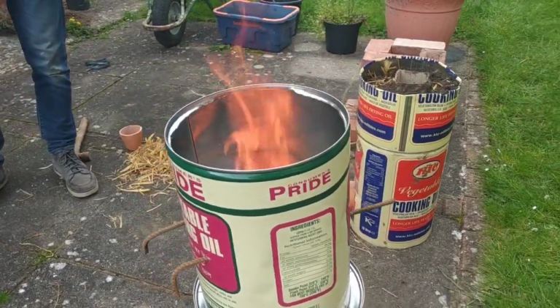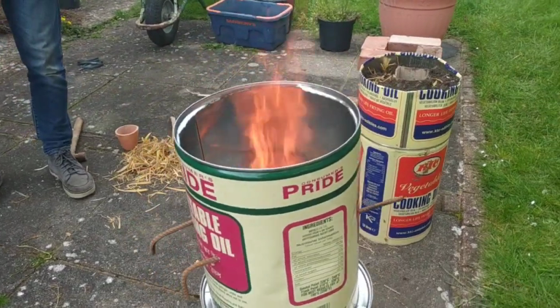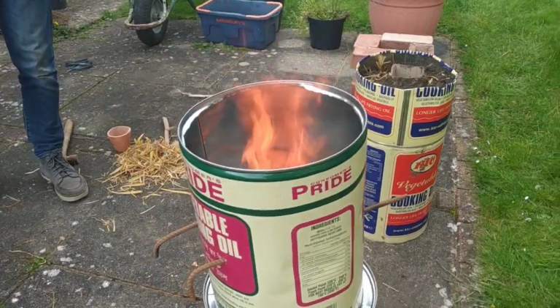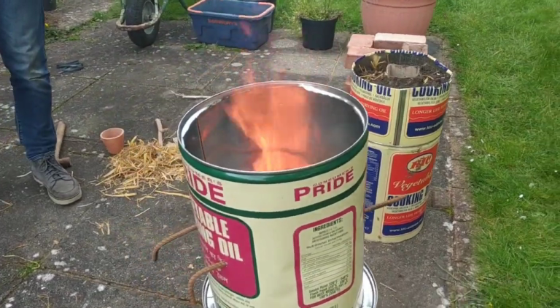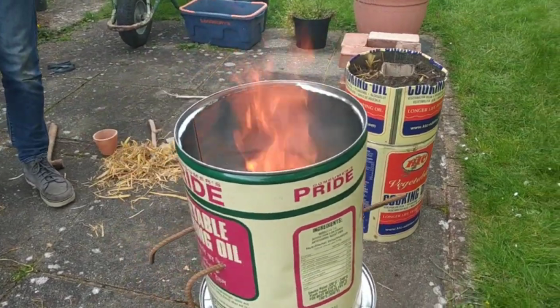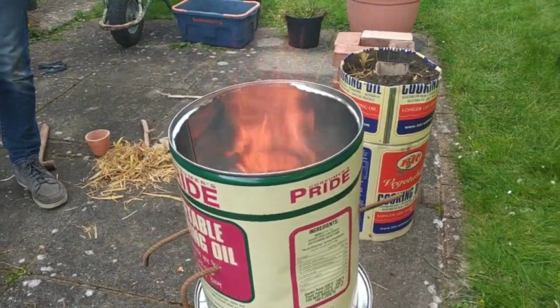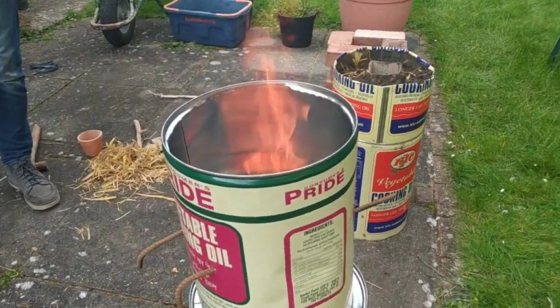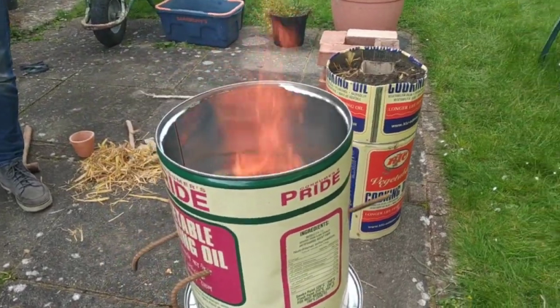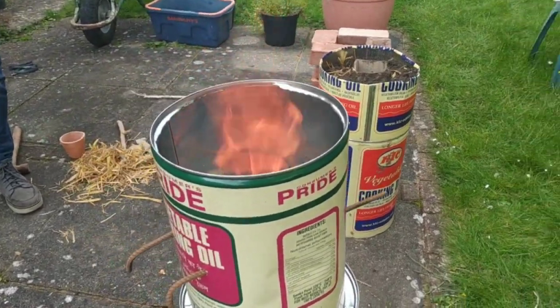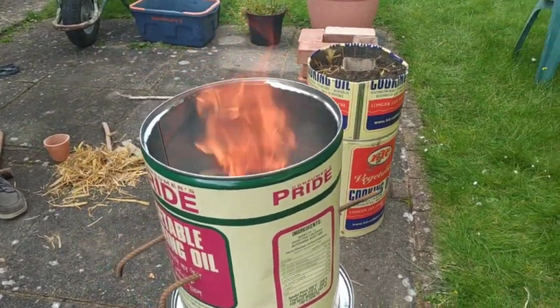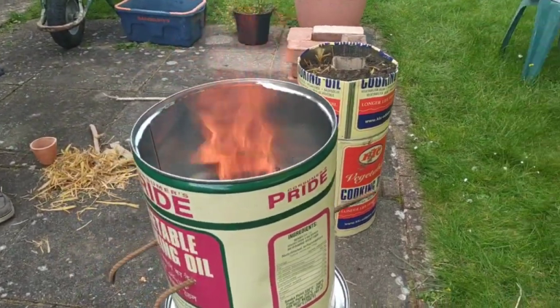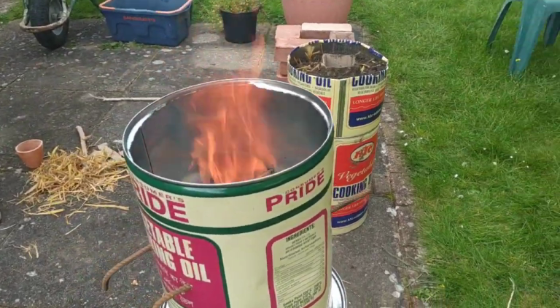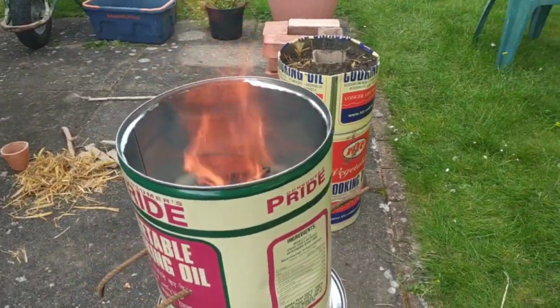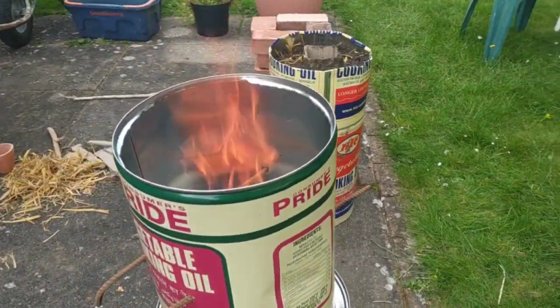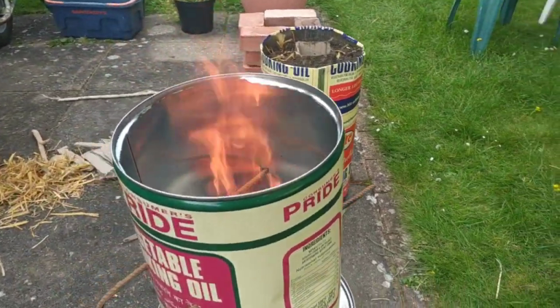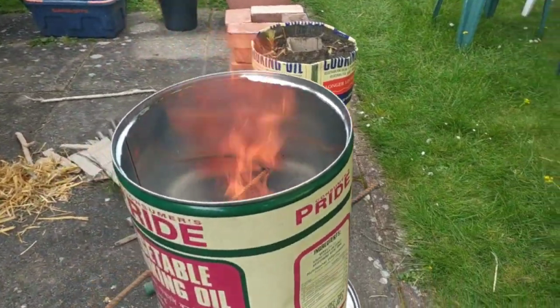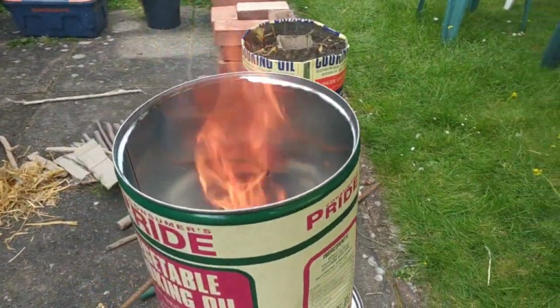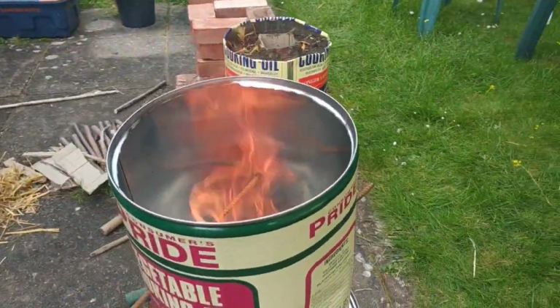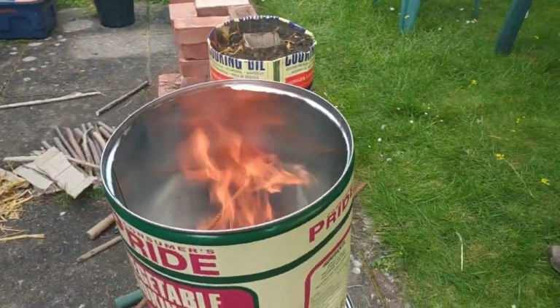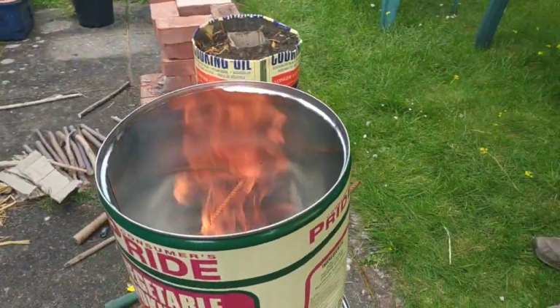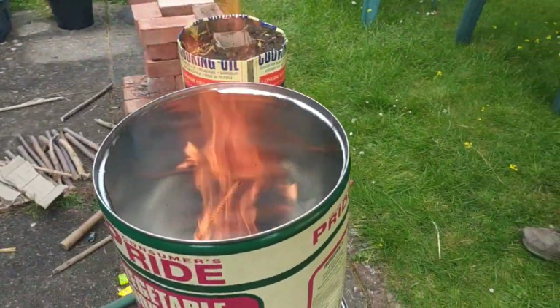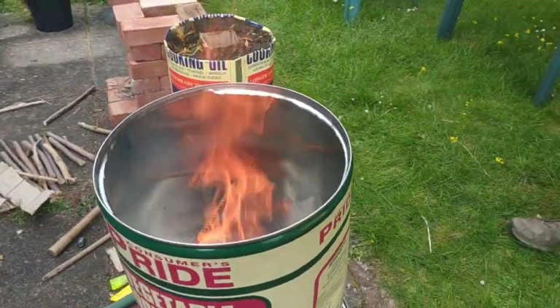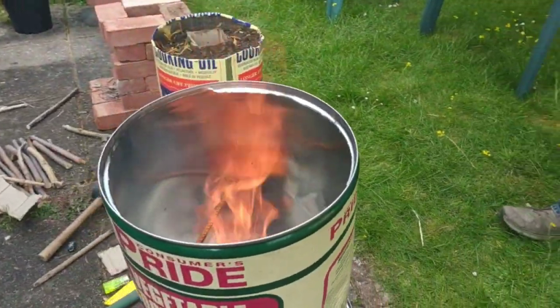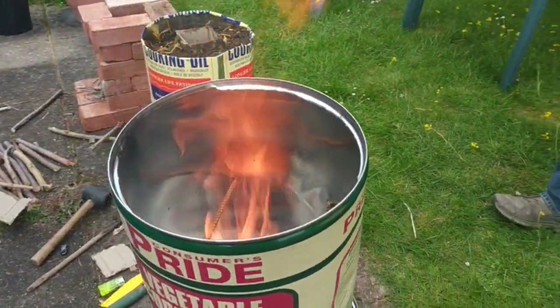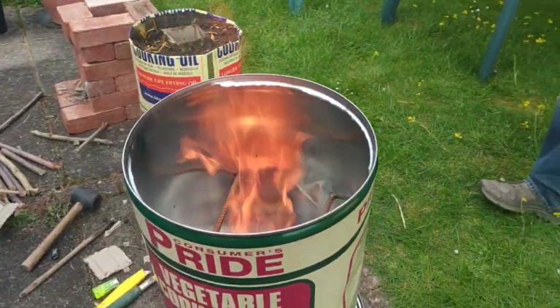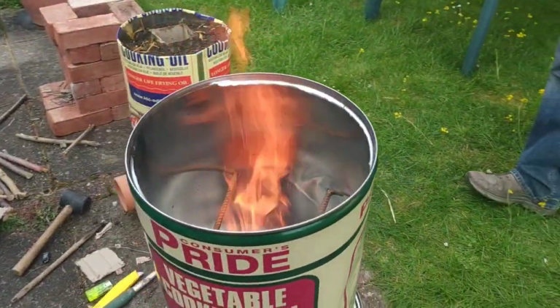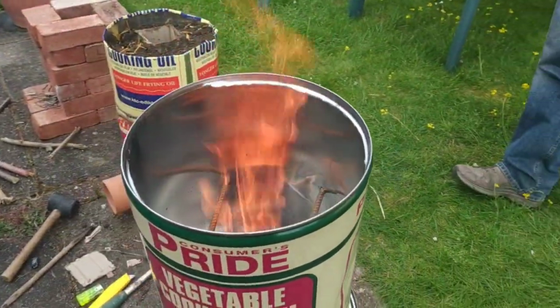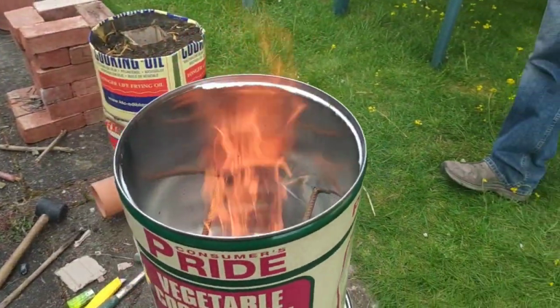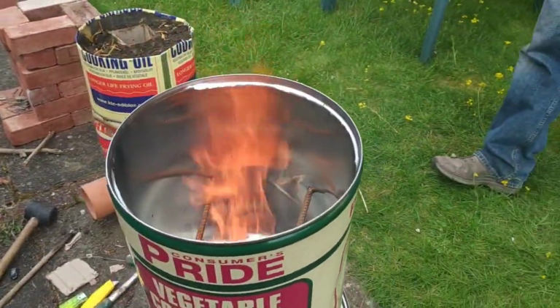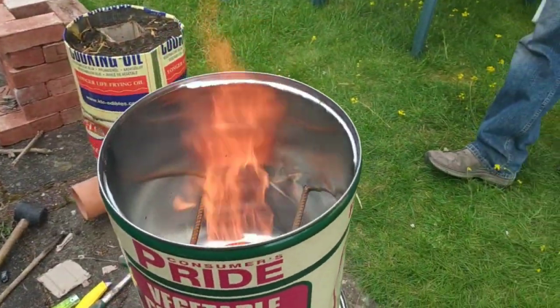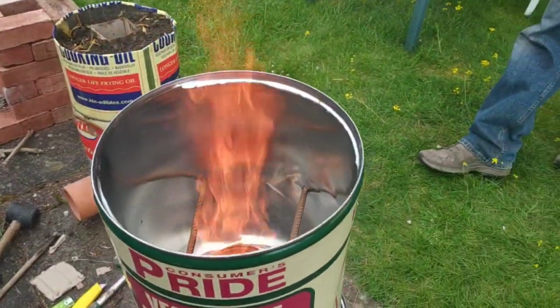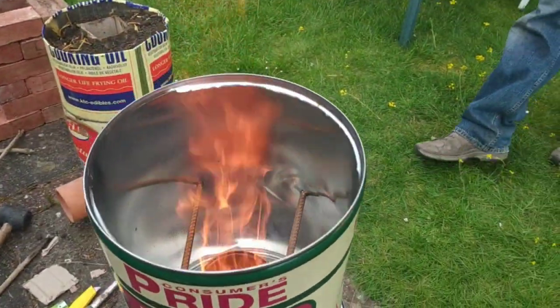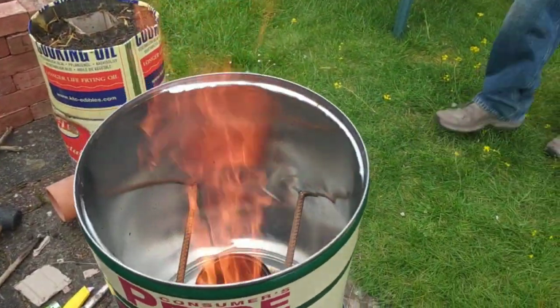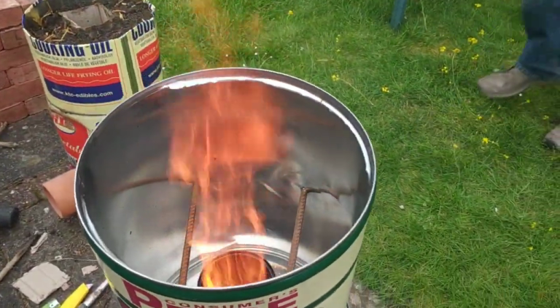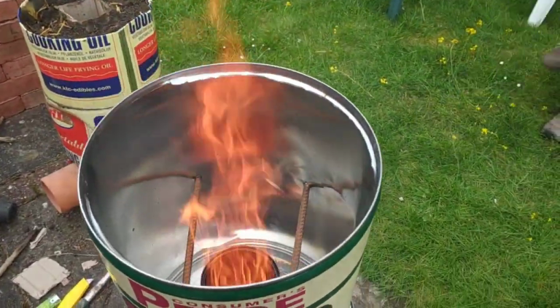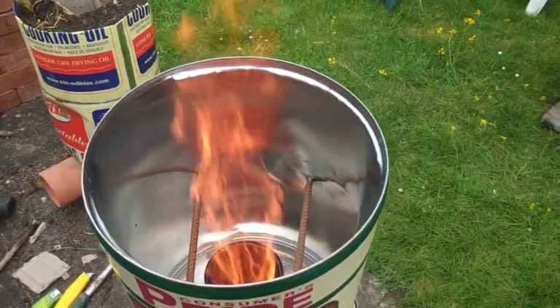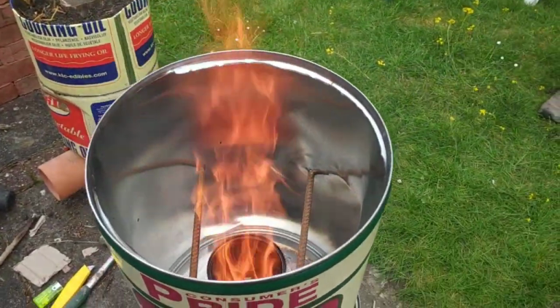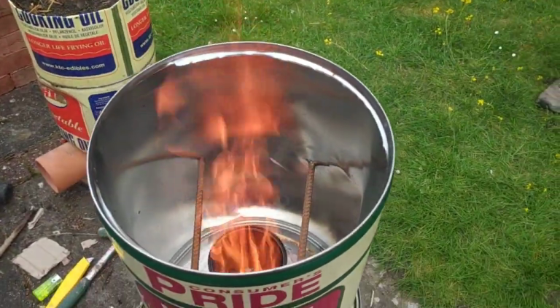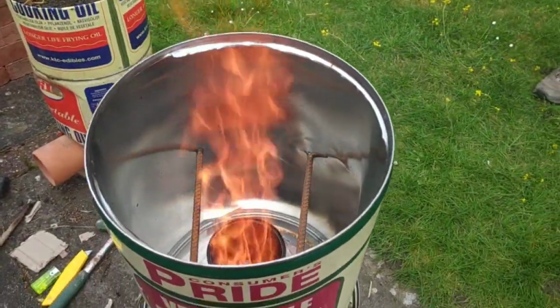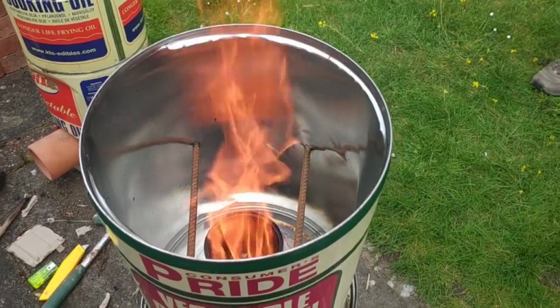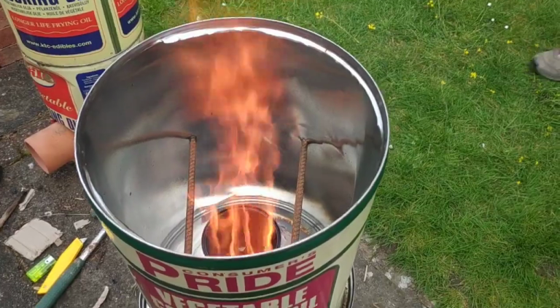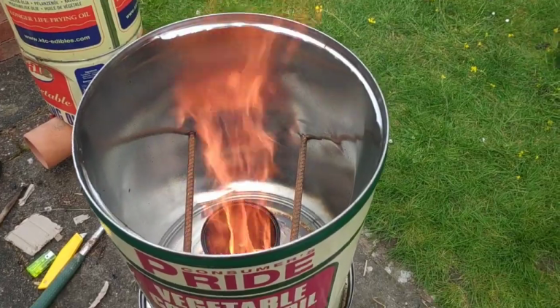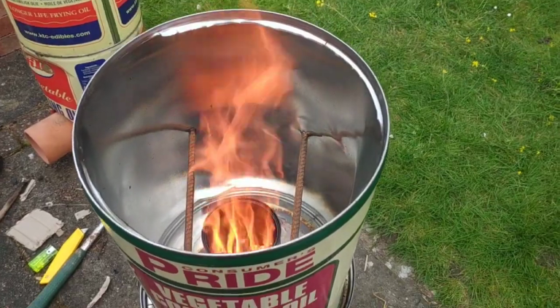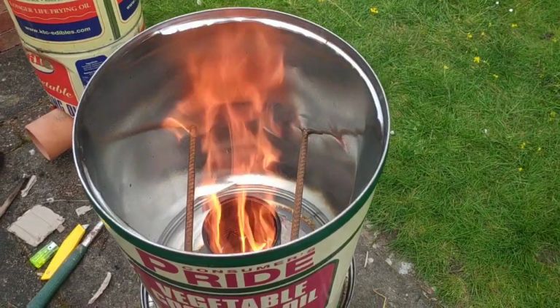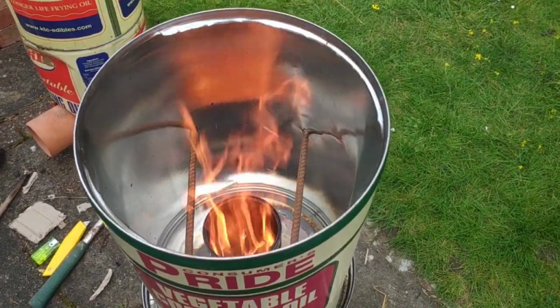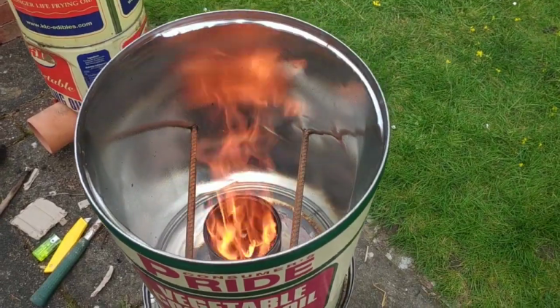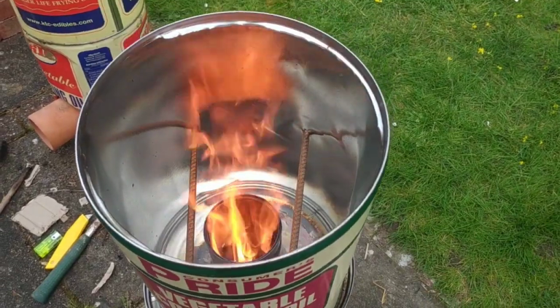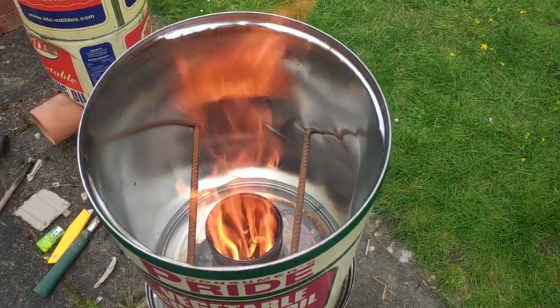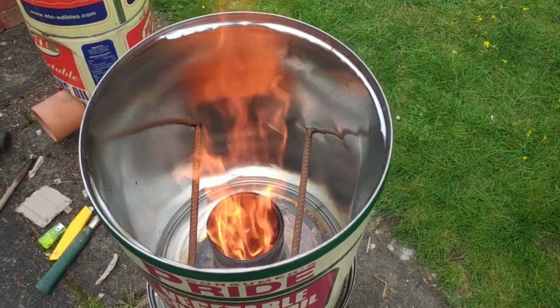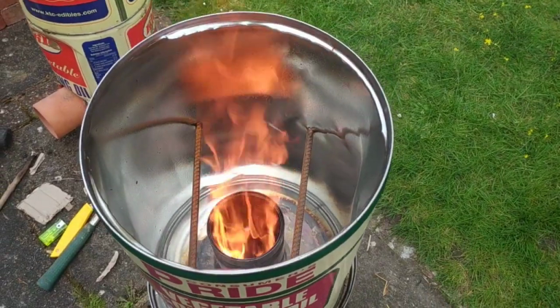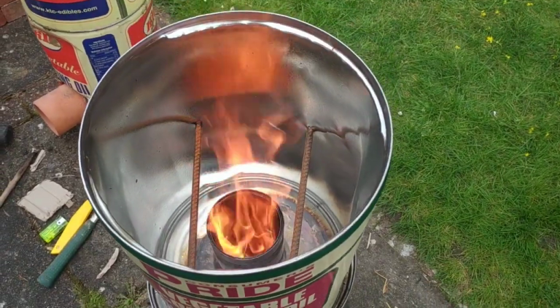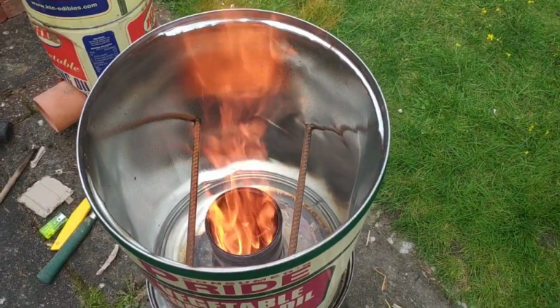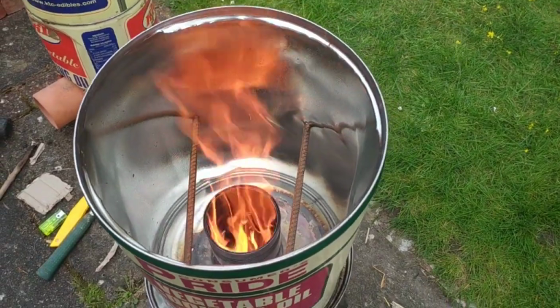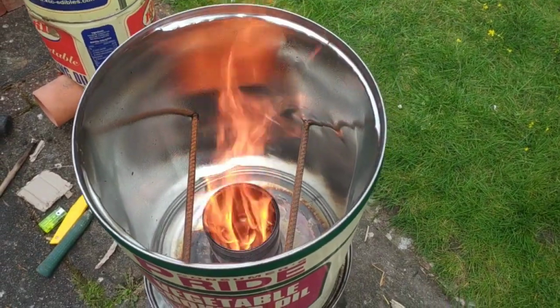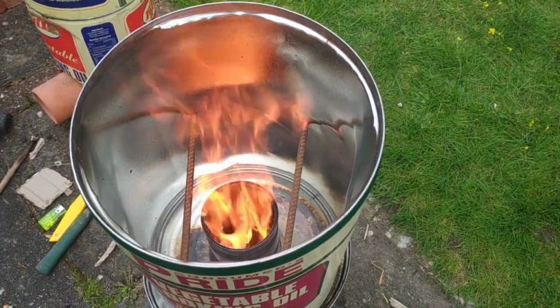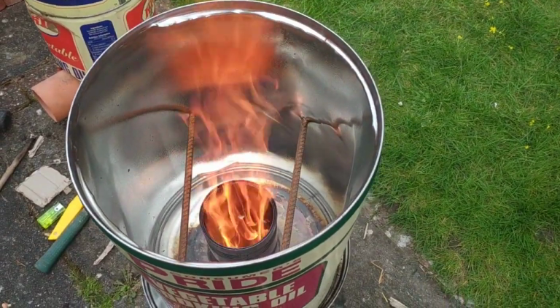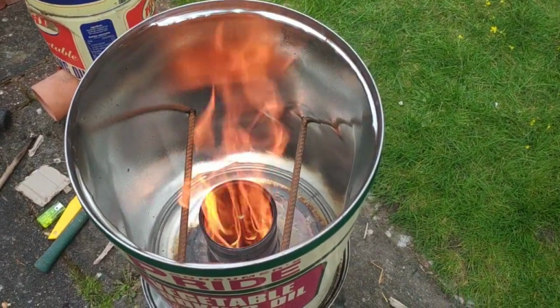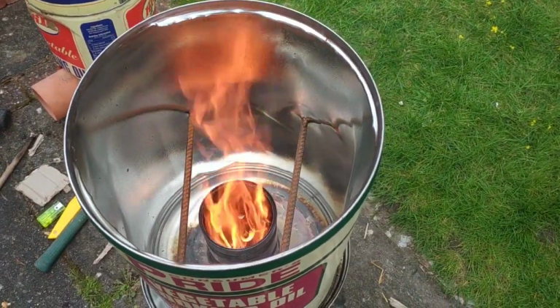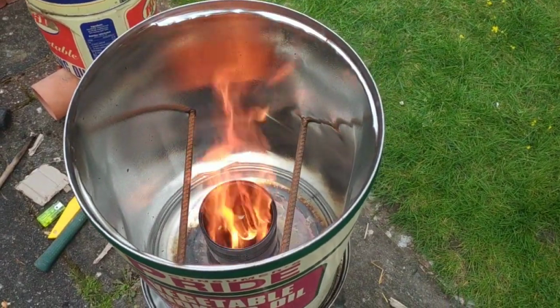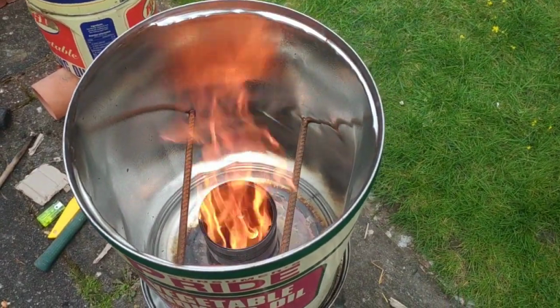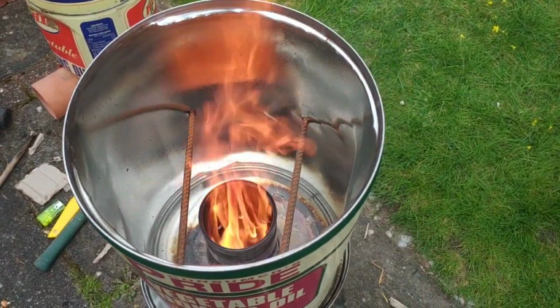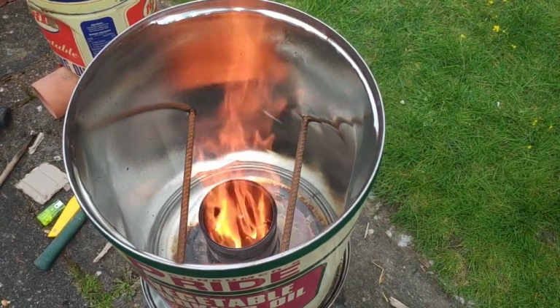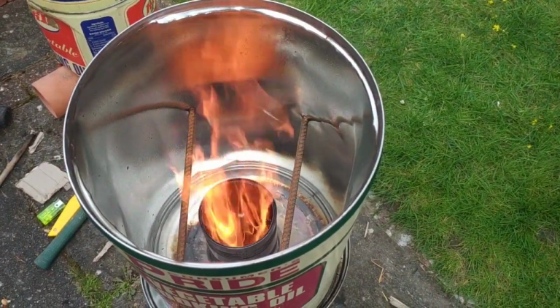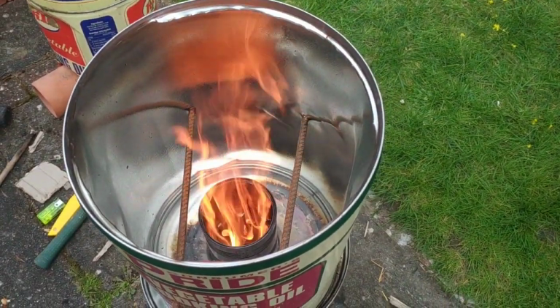That's a nice, decent rocket biochar cook stove going.